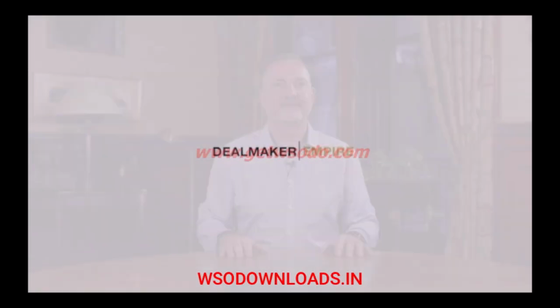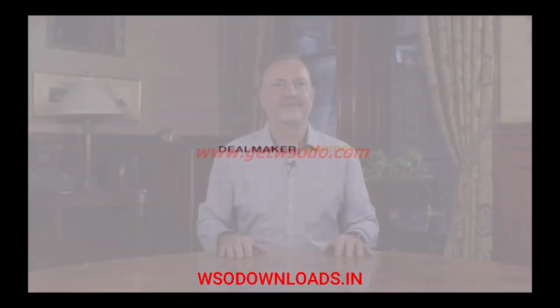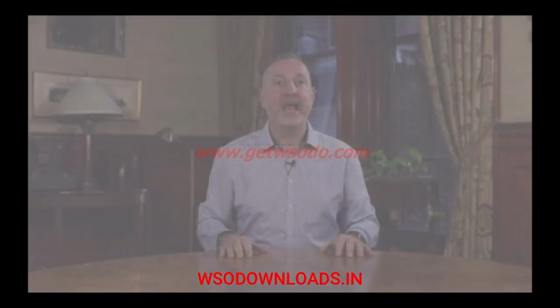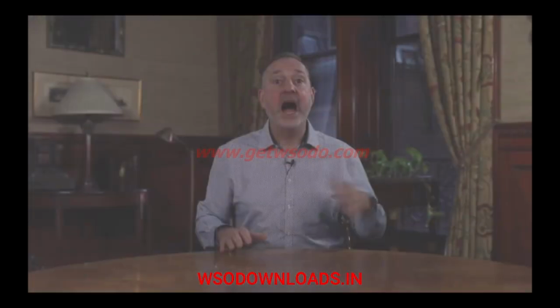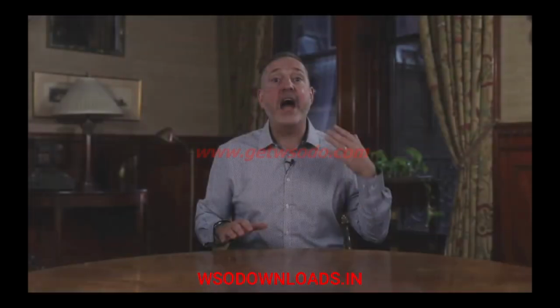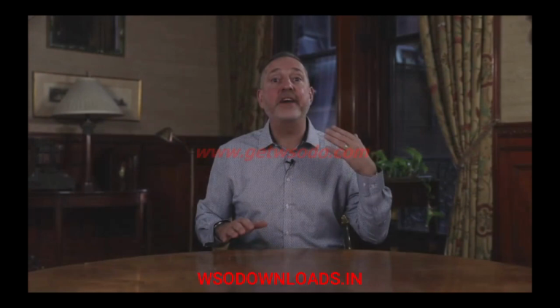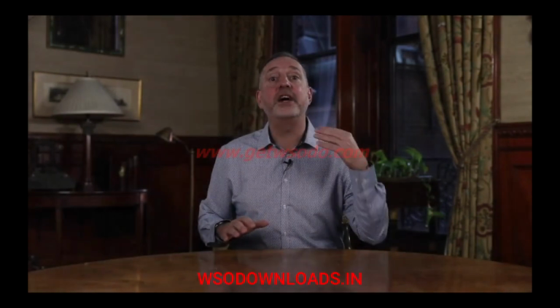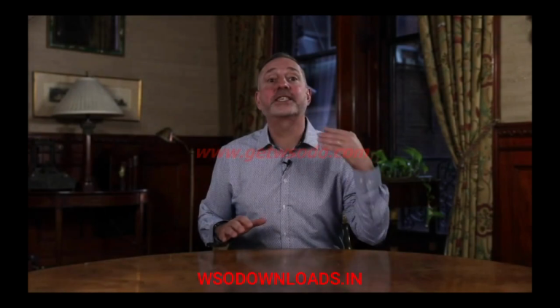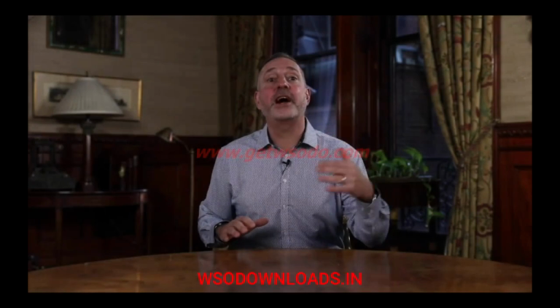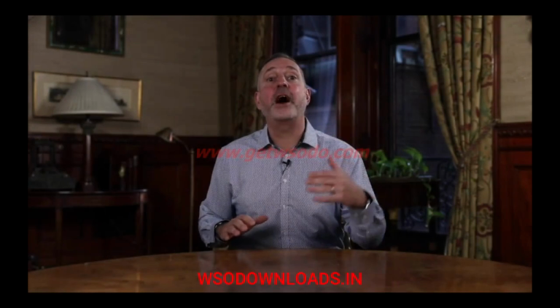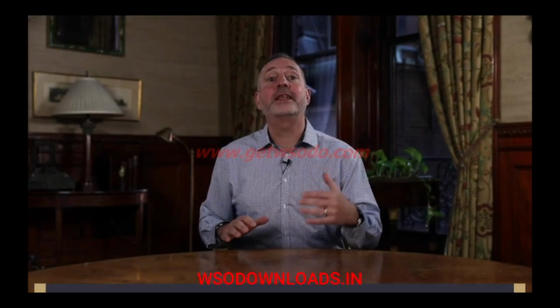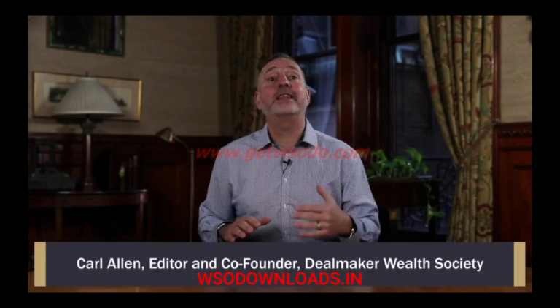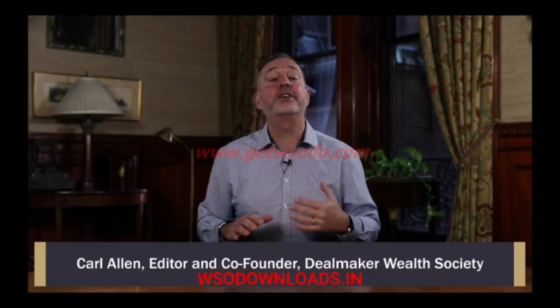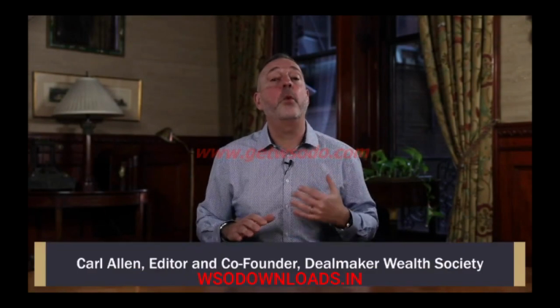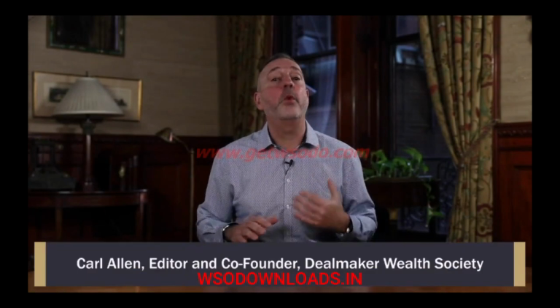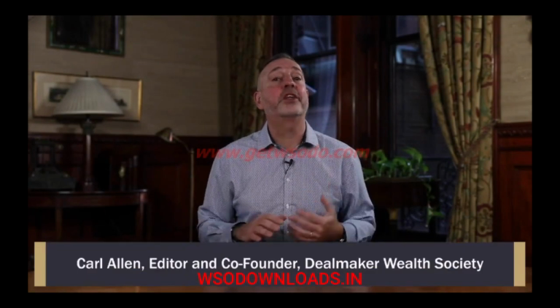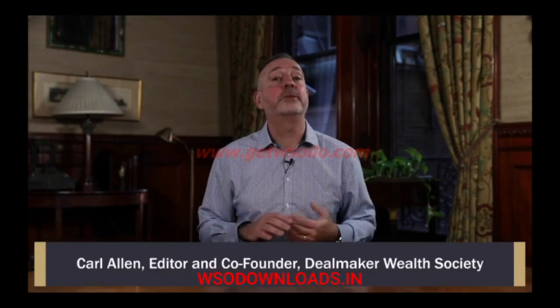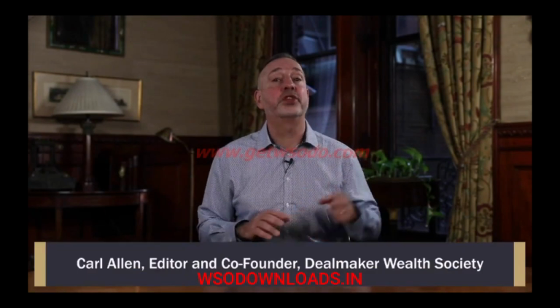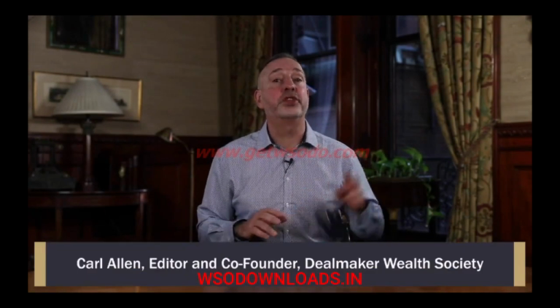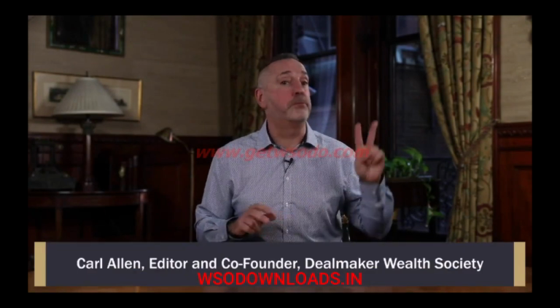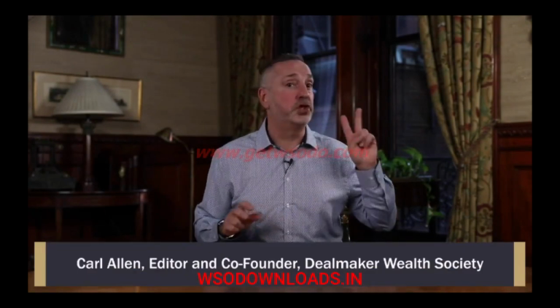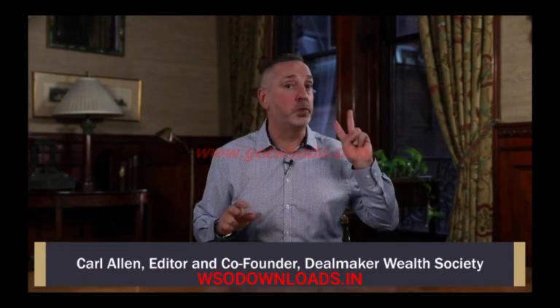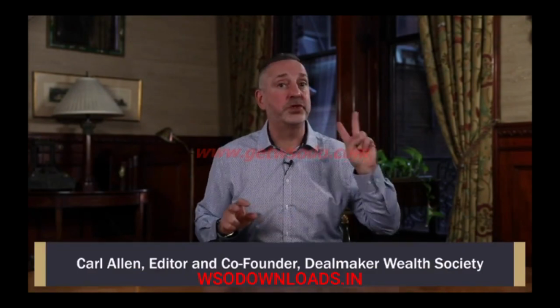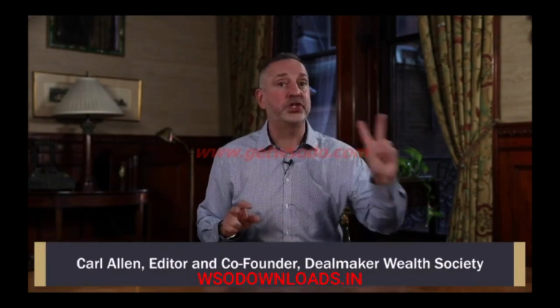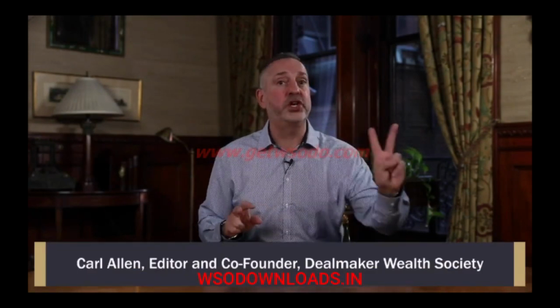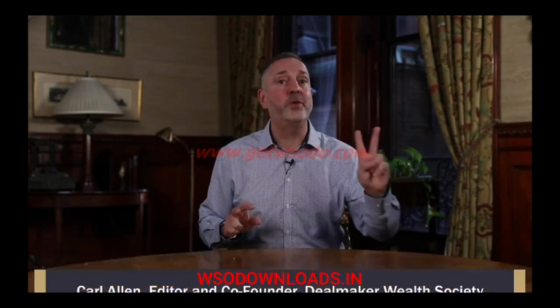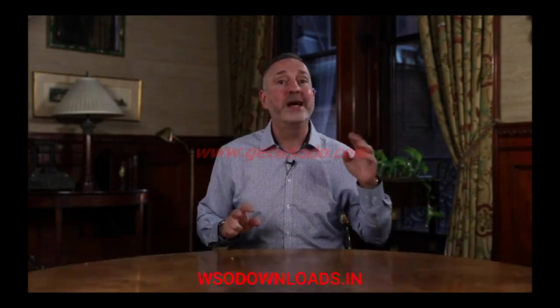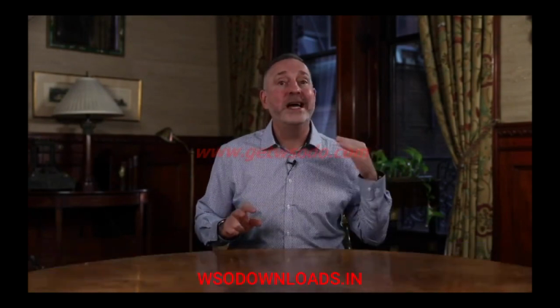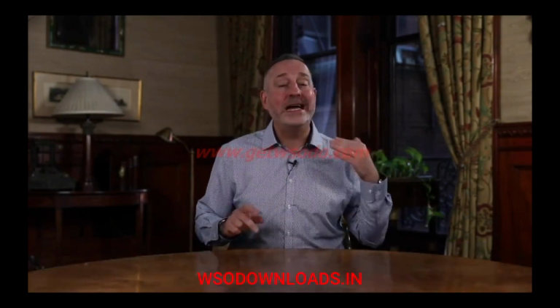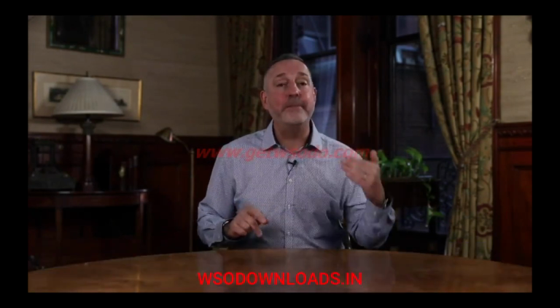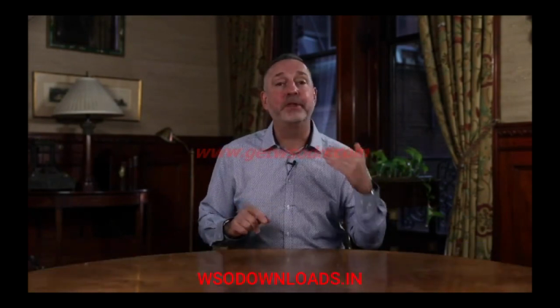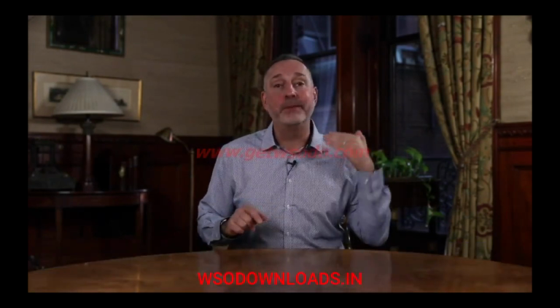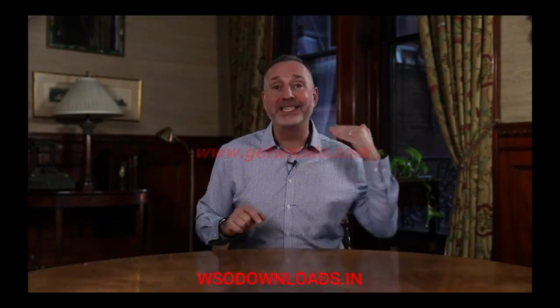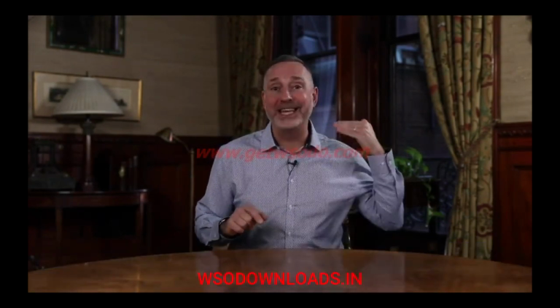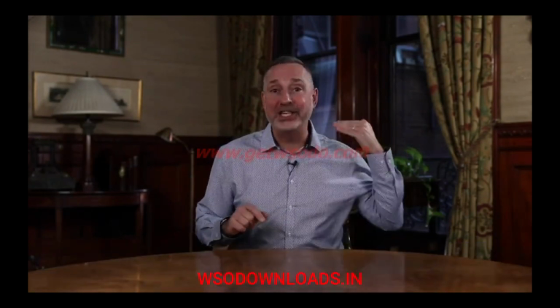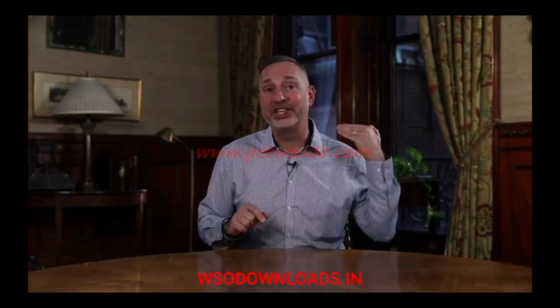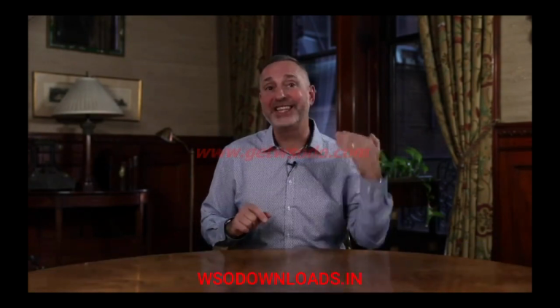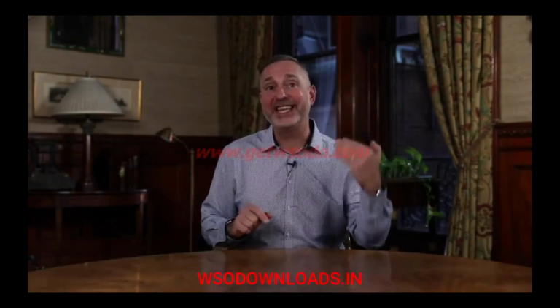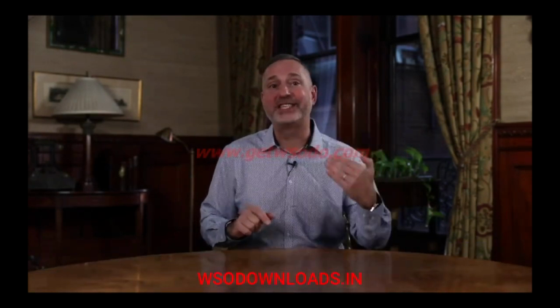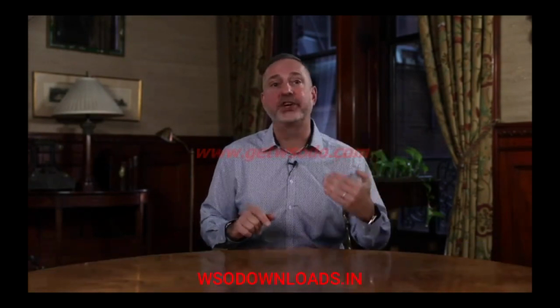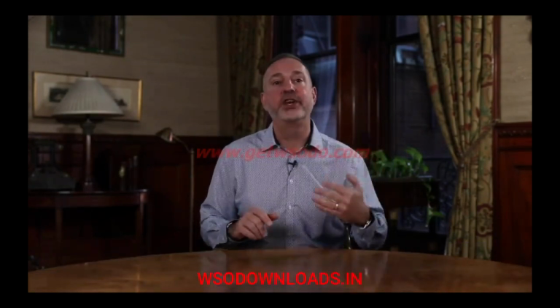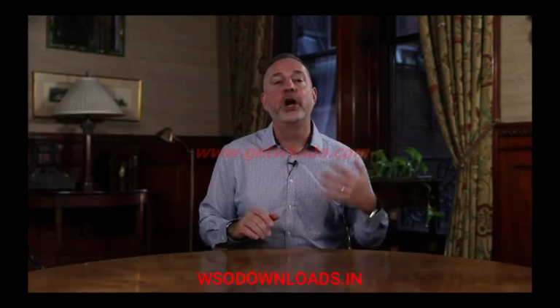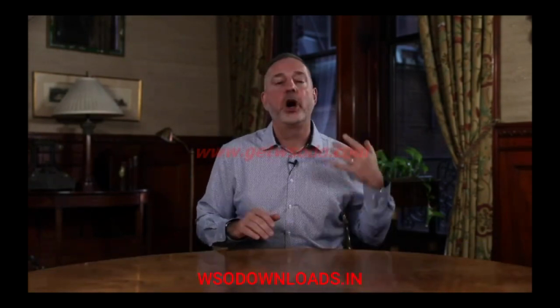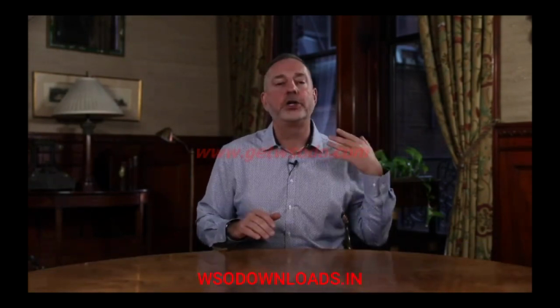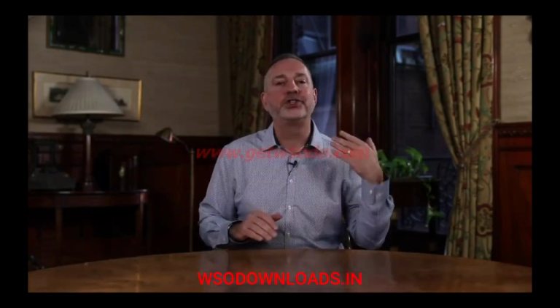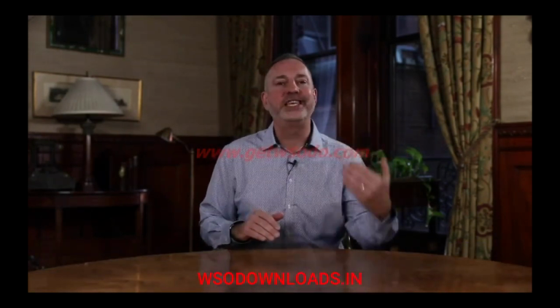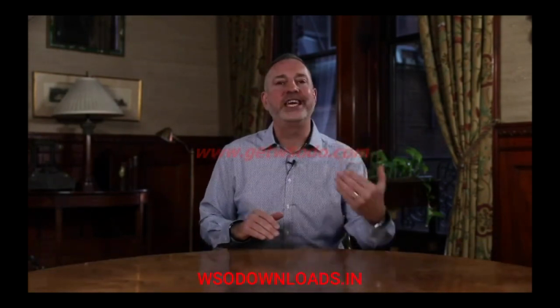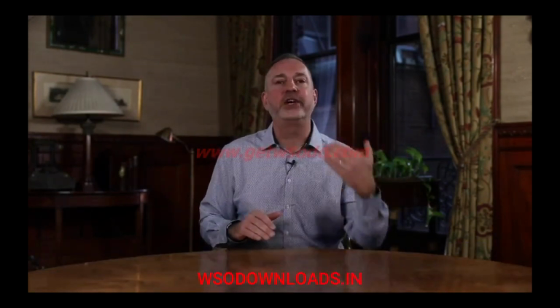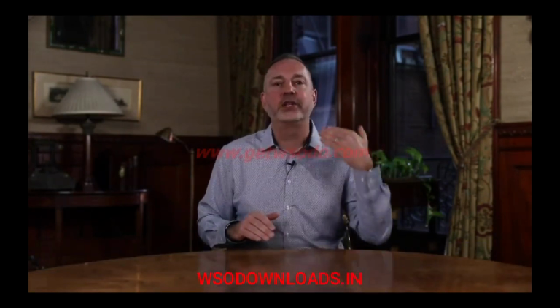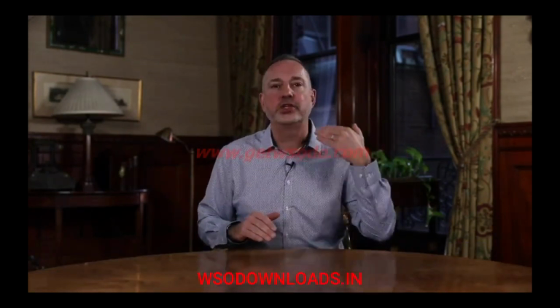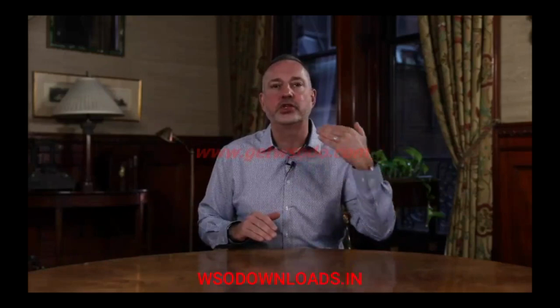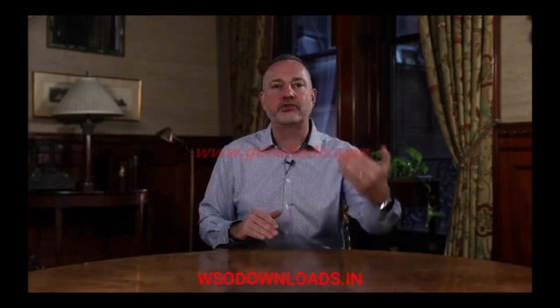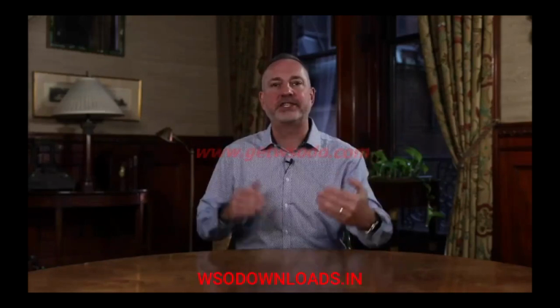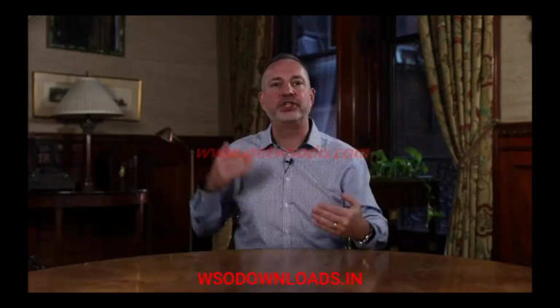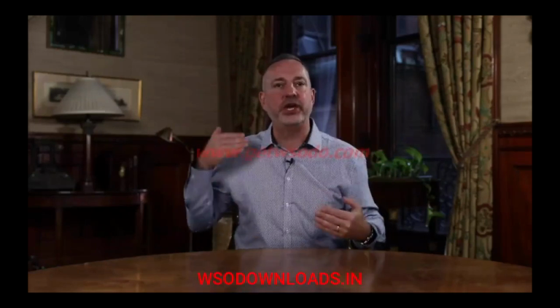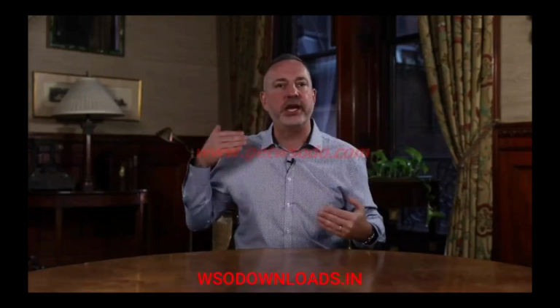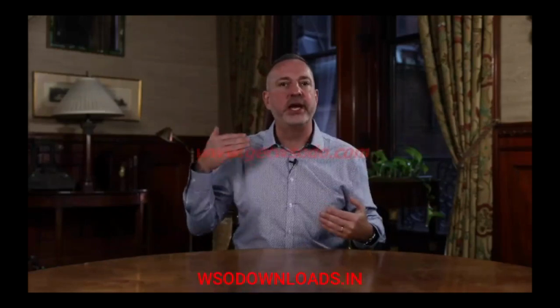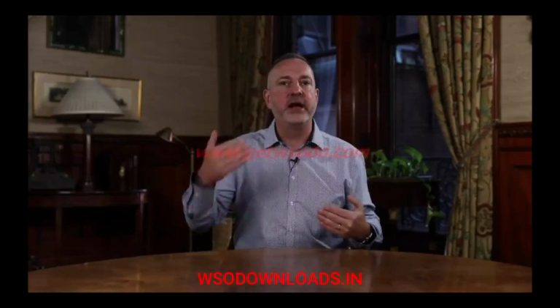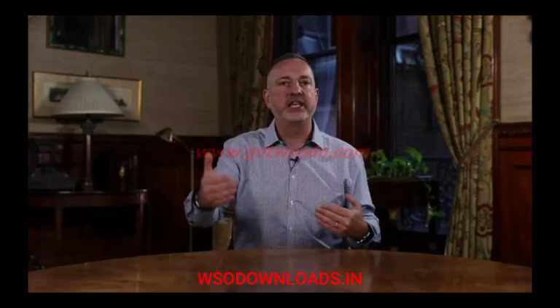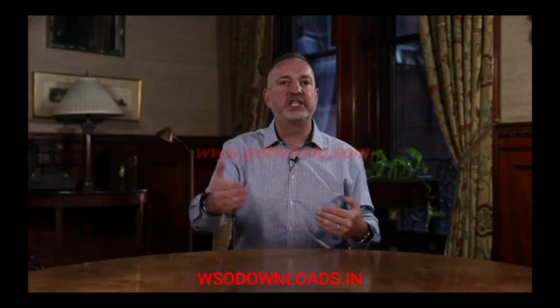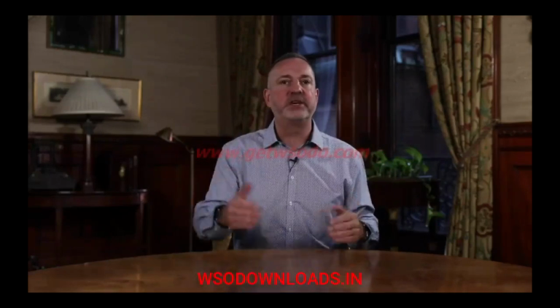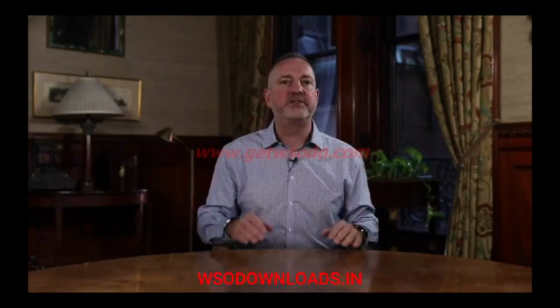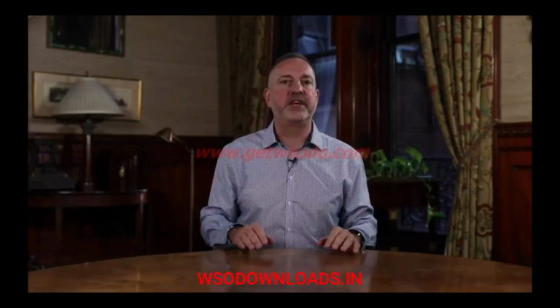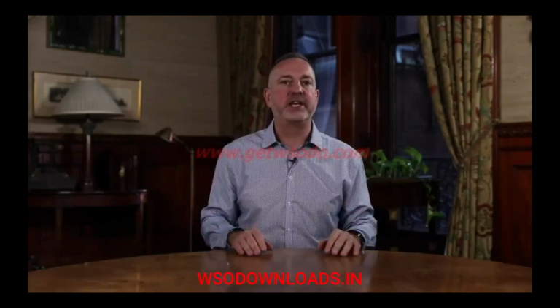Hi there, it's Karl Allen. Welcome to the module two implementation lesson on deal strategy and specification.